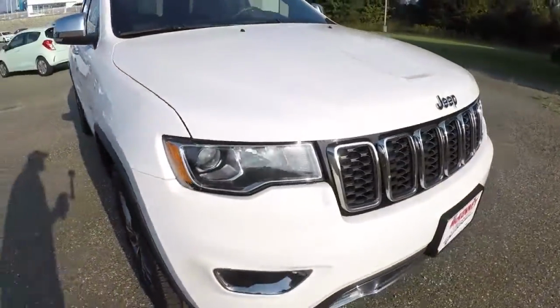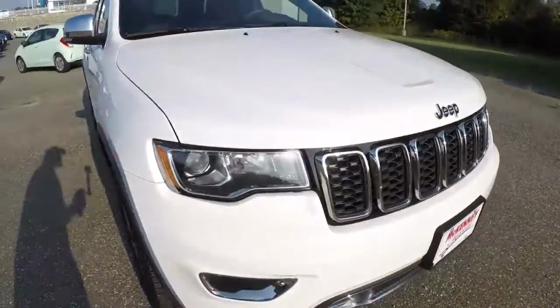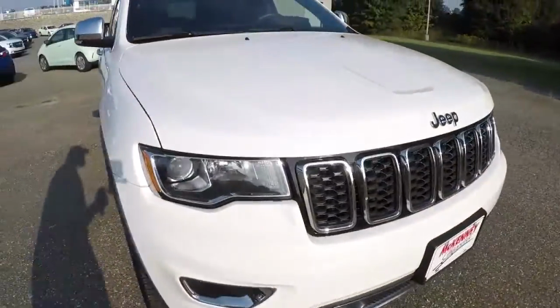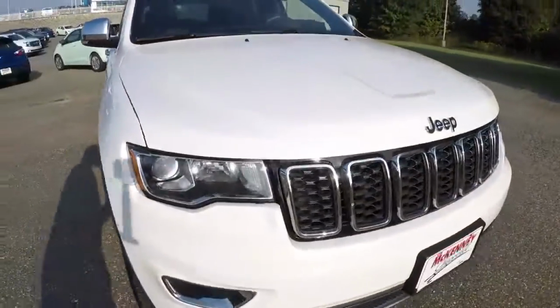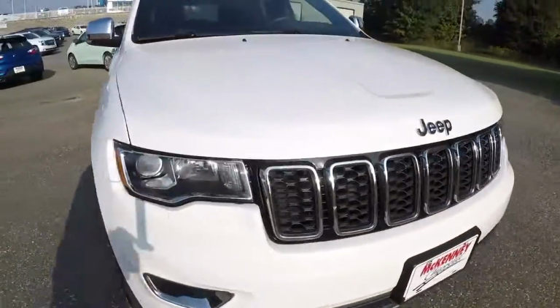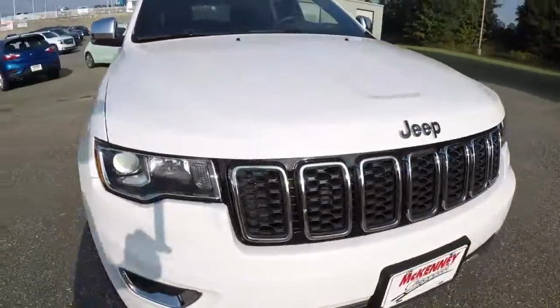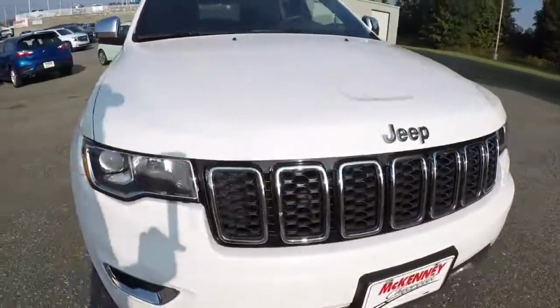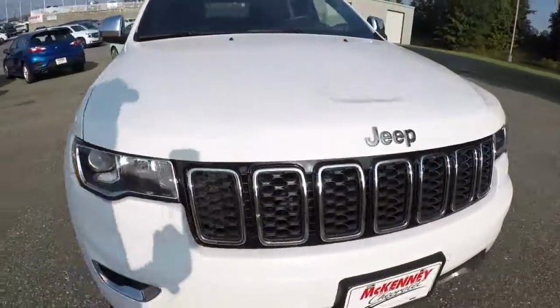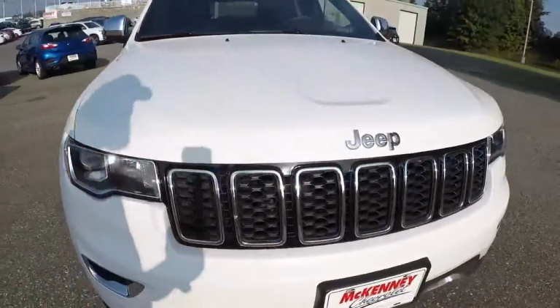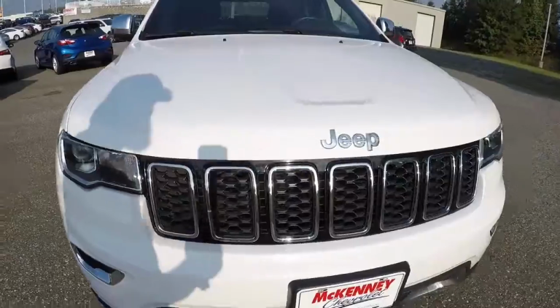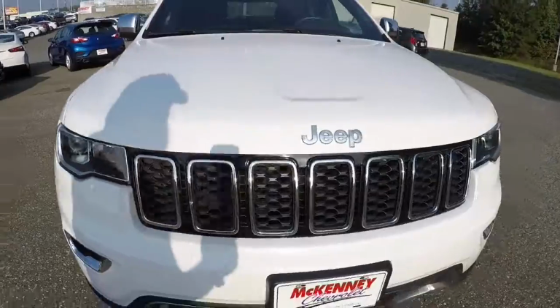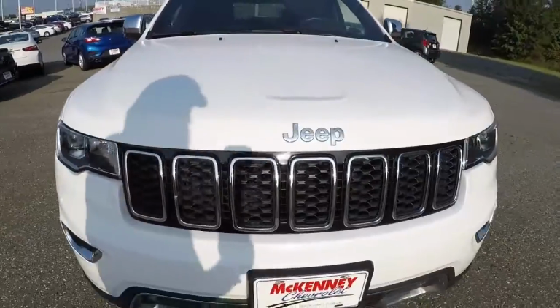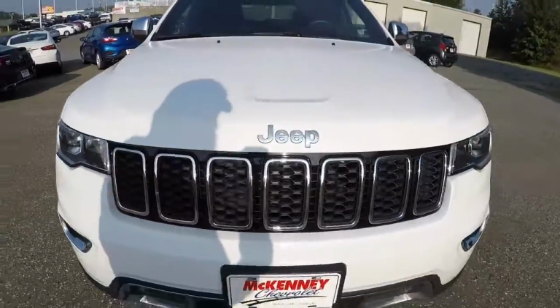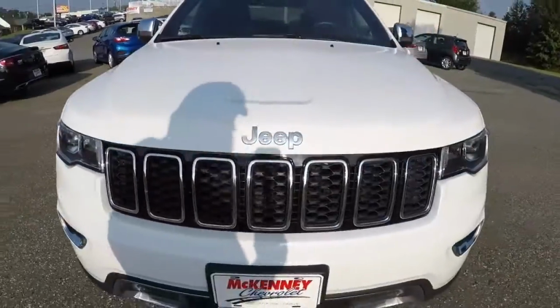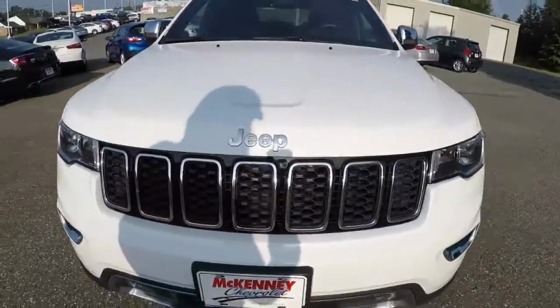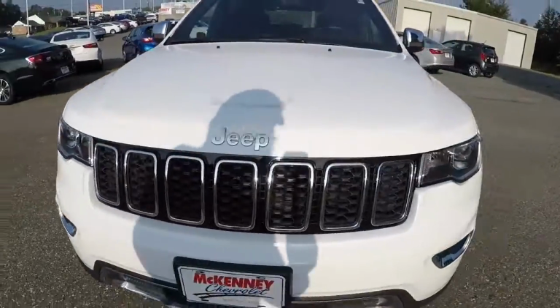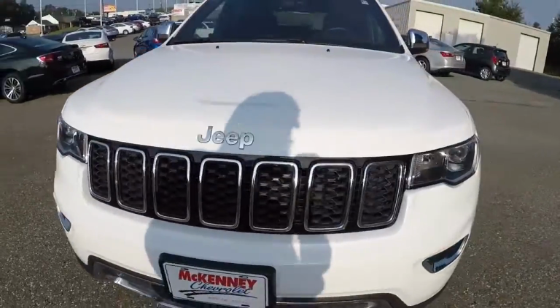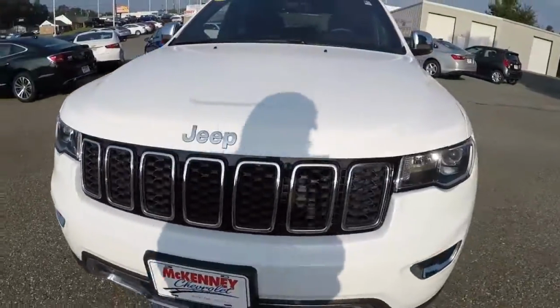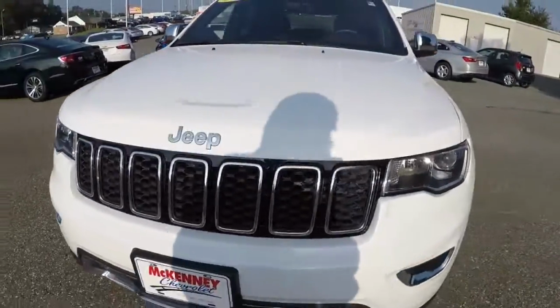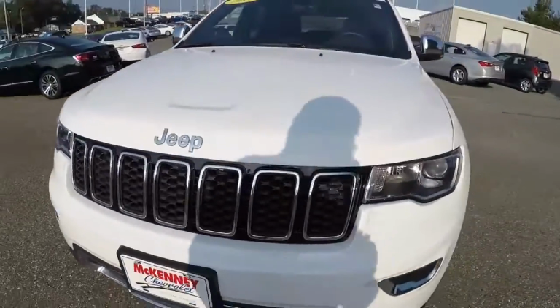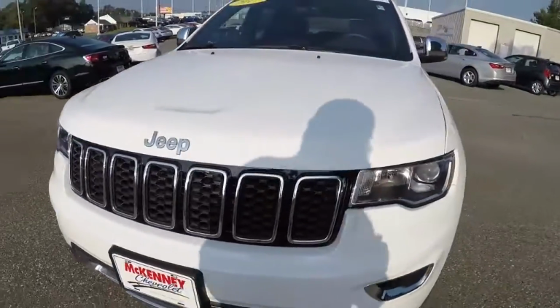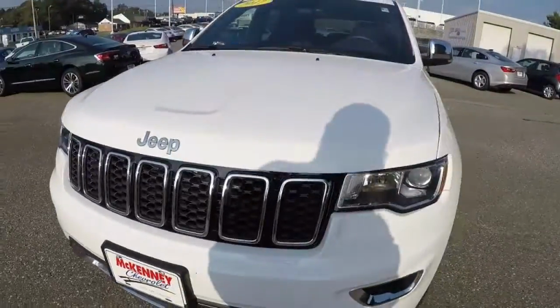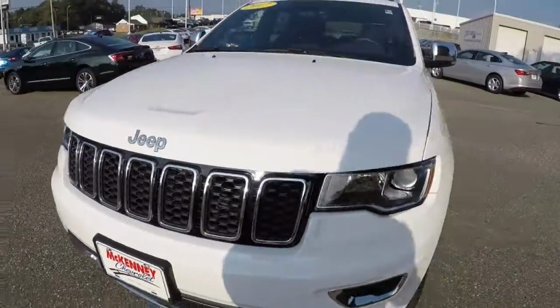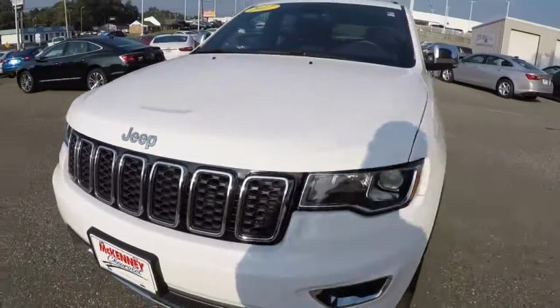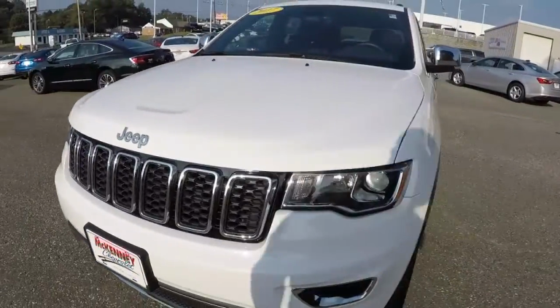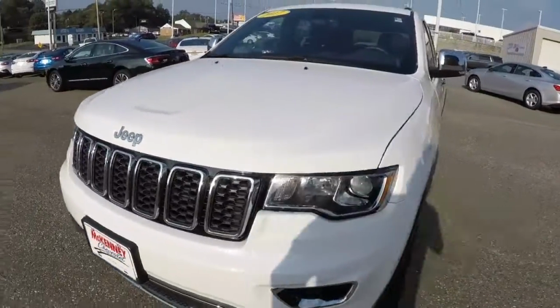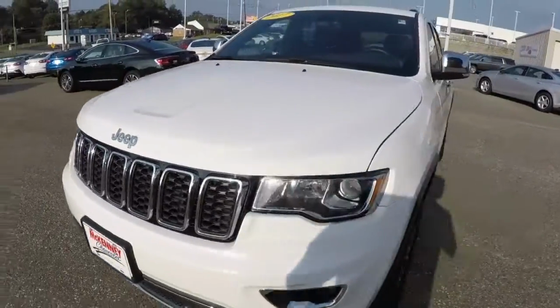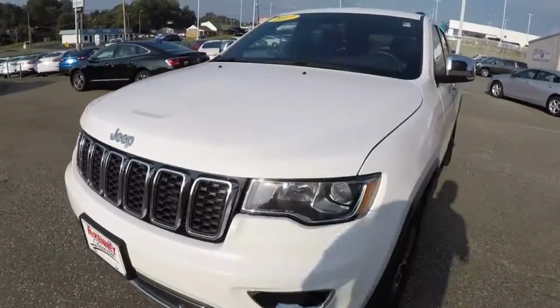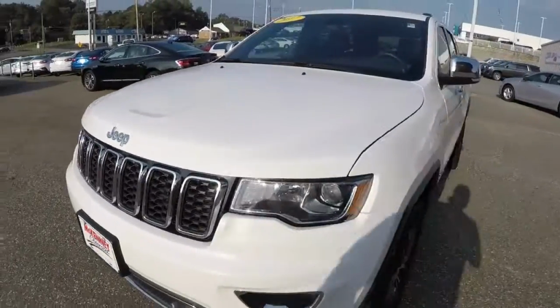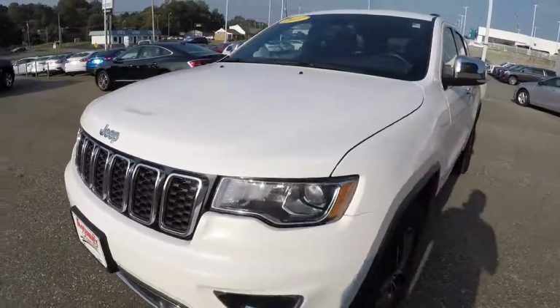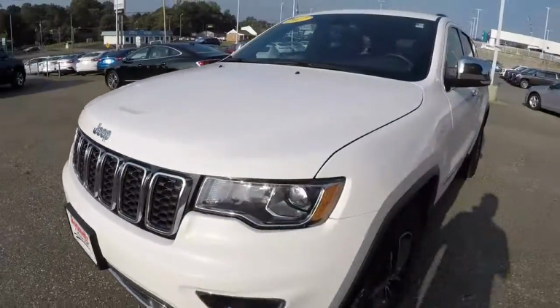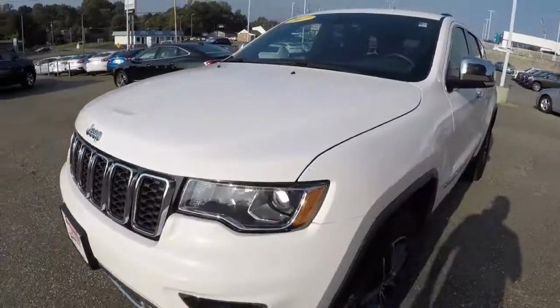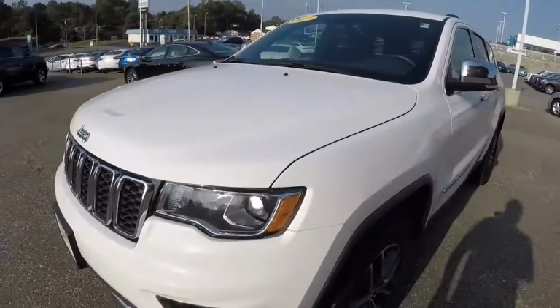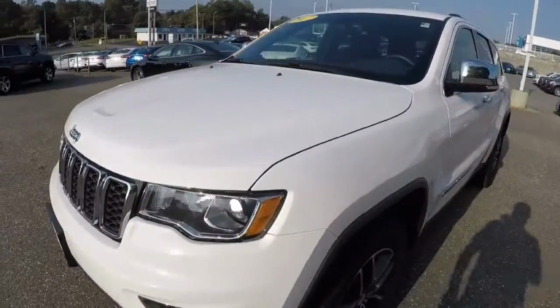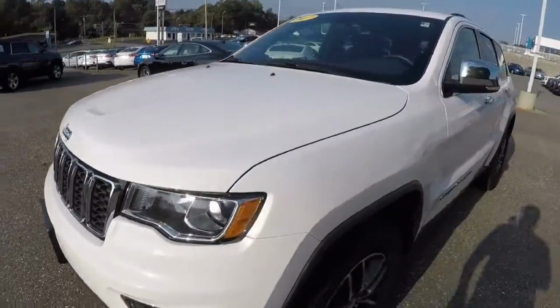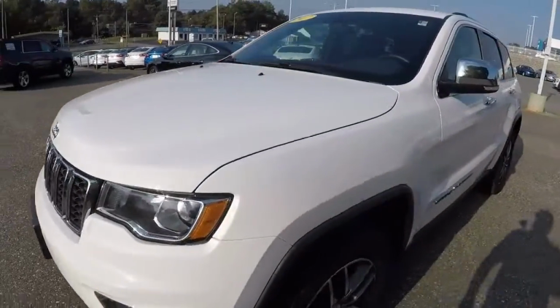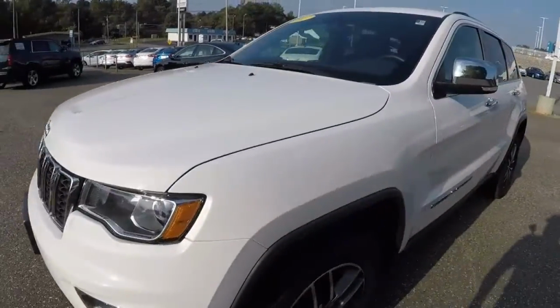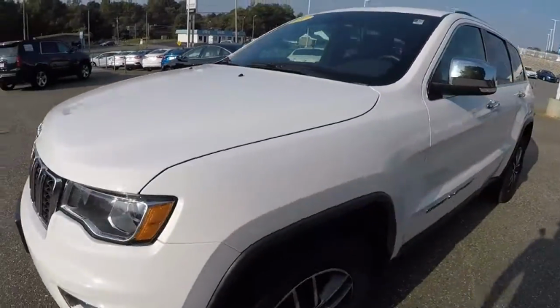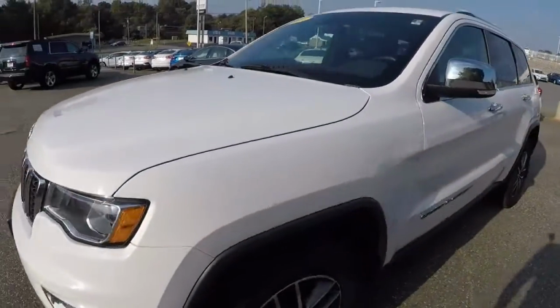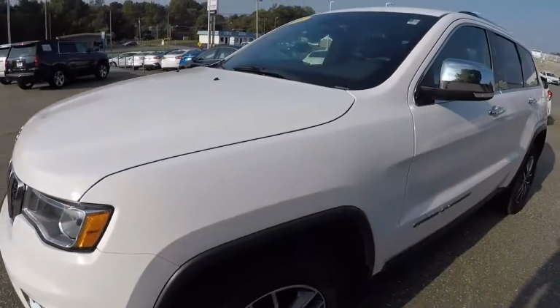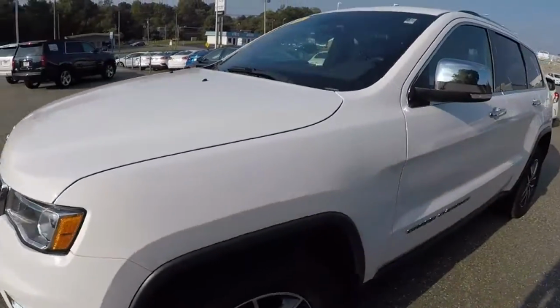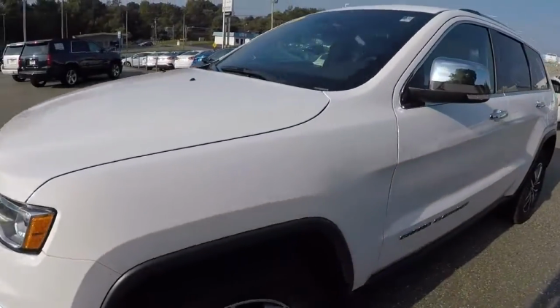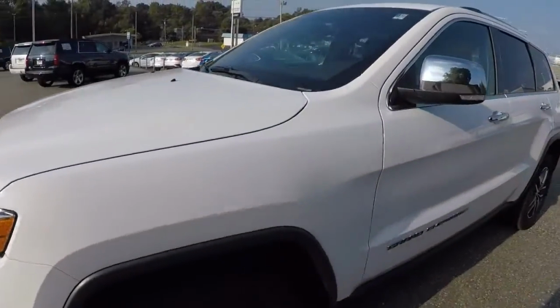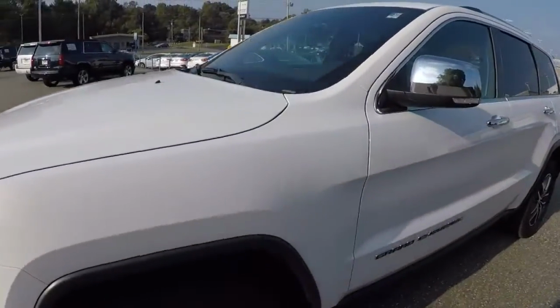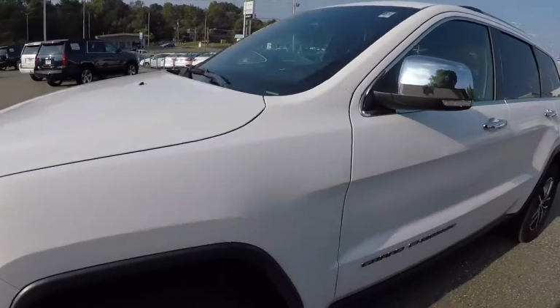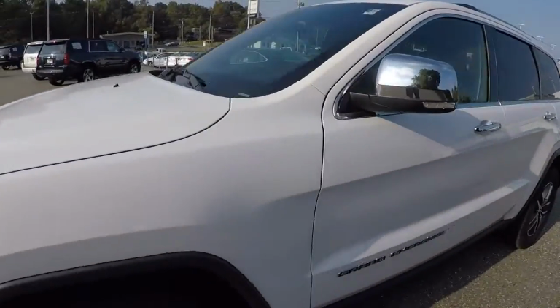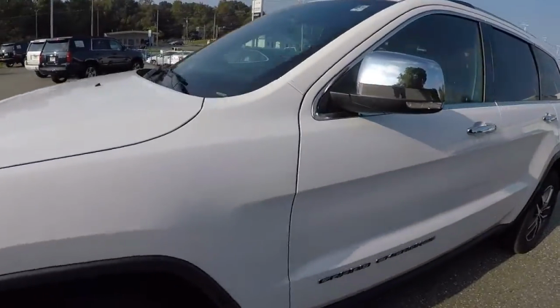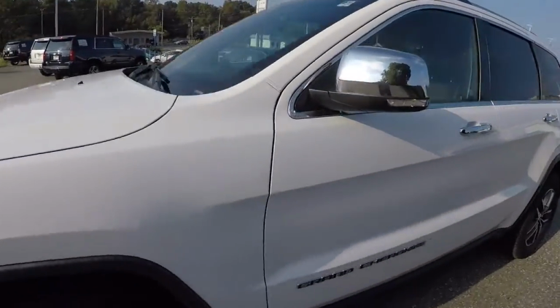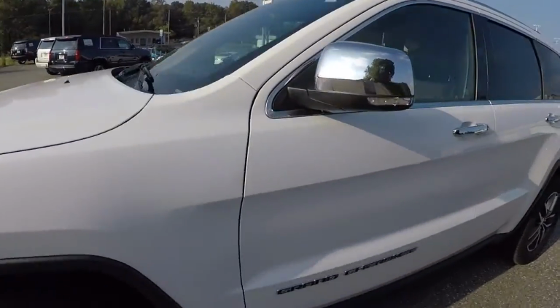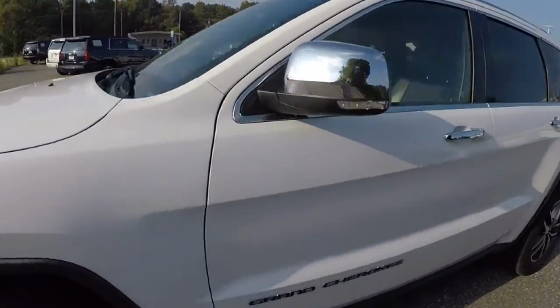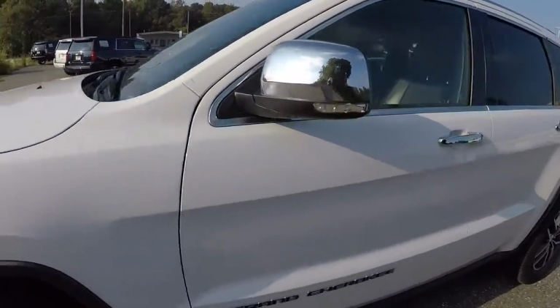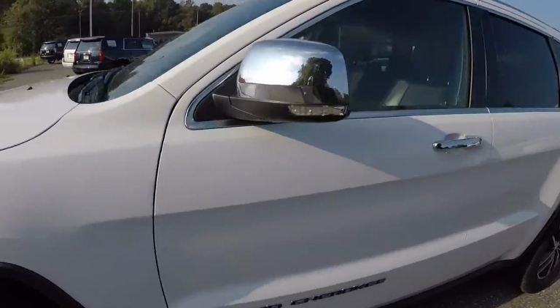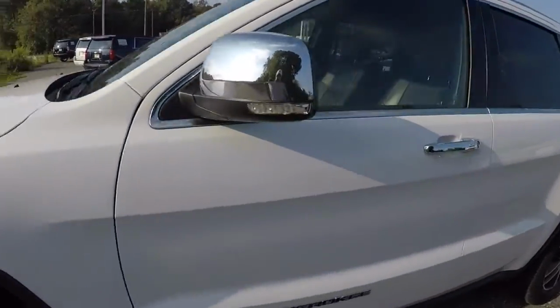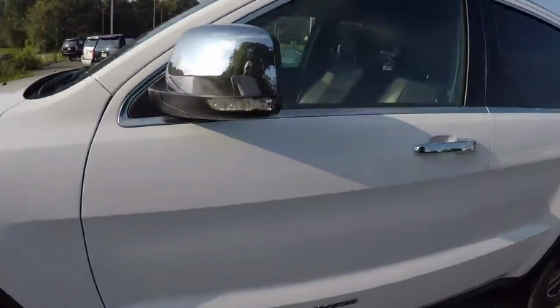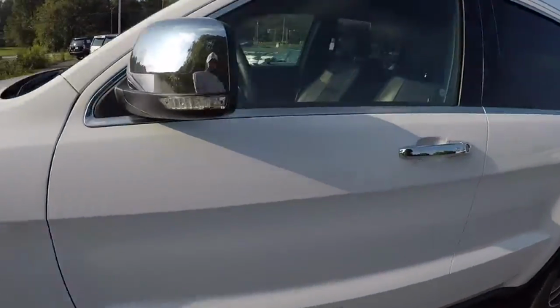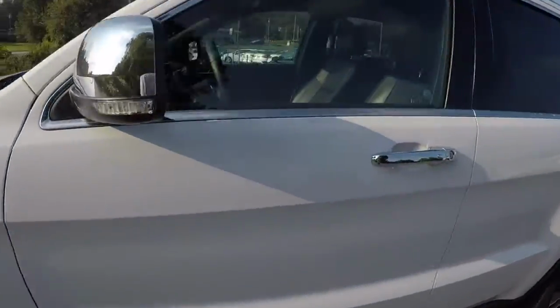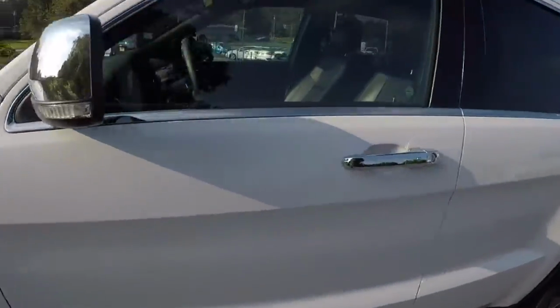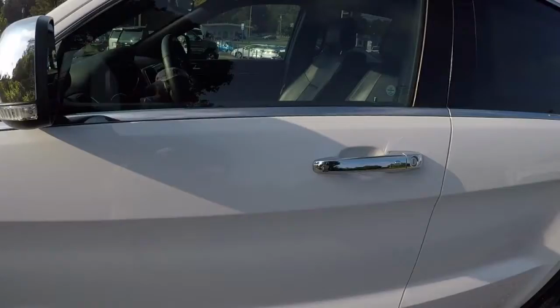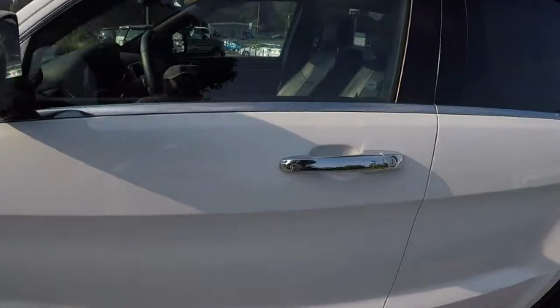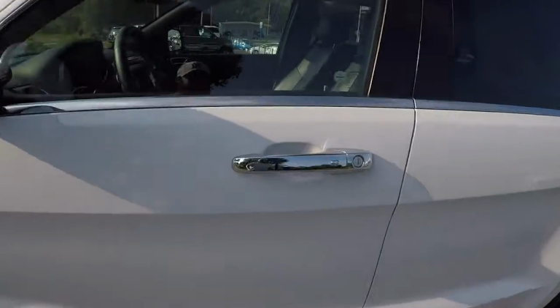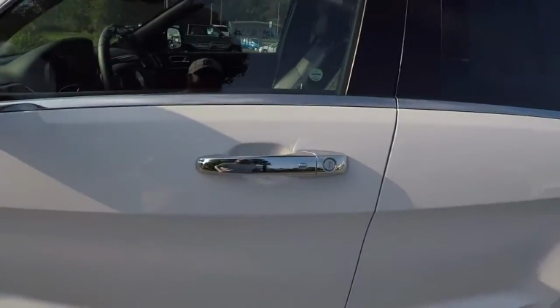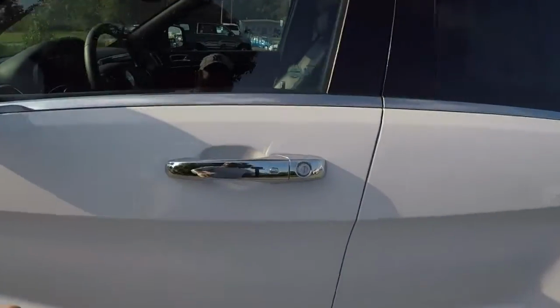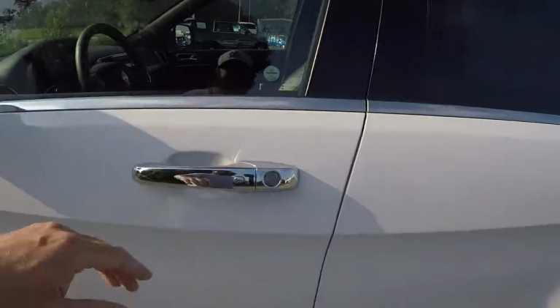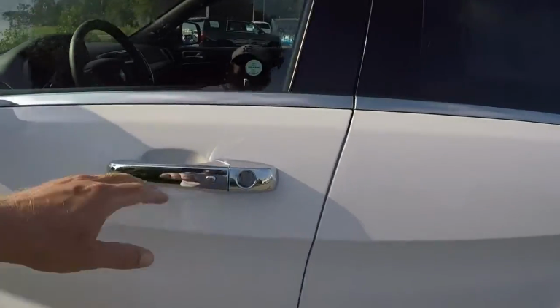It's a 2017 with 41,000 miles on it, four by four. Let's go ahead and take a look on the inside.